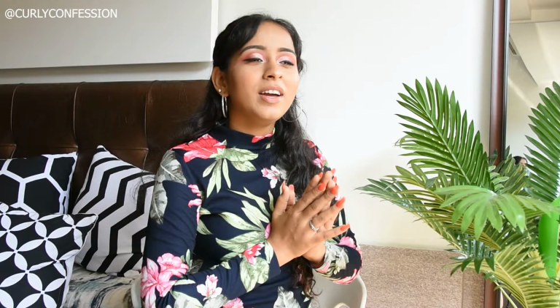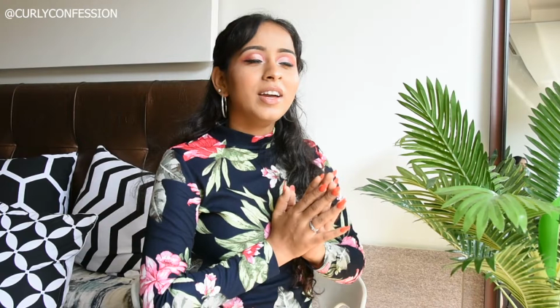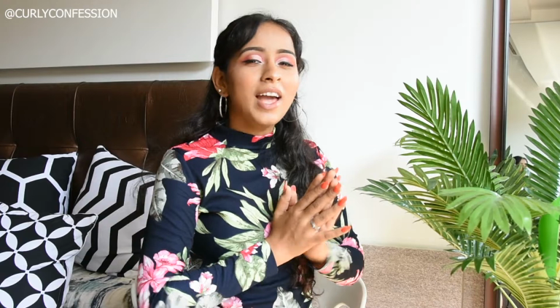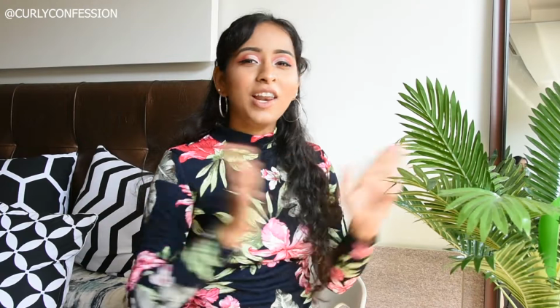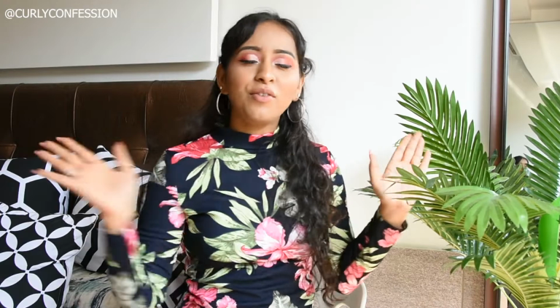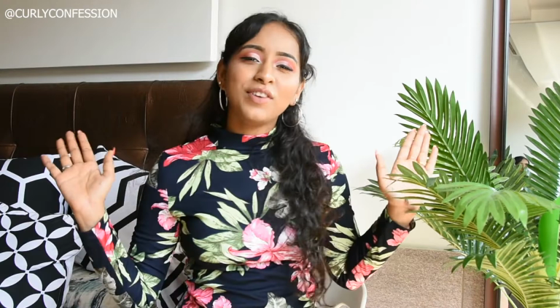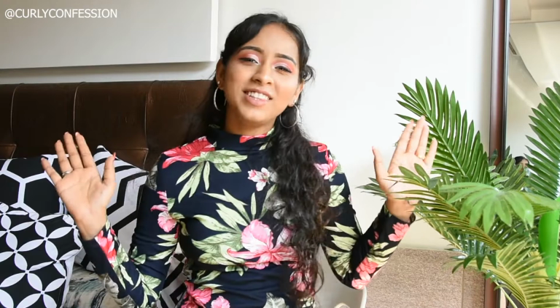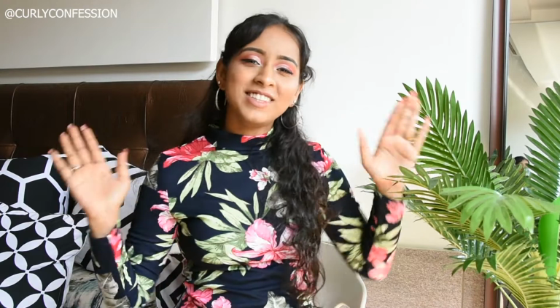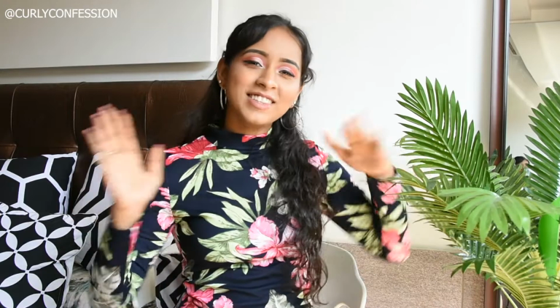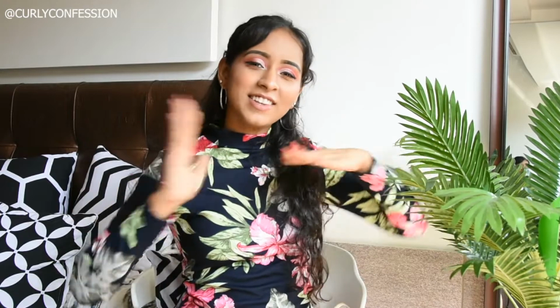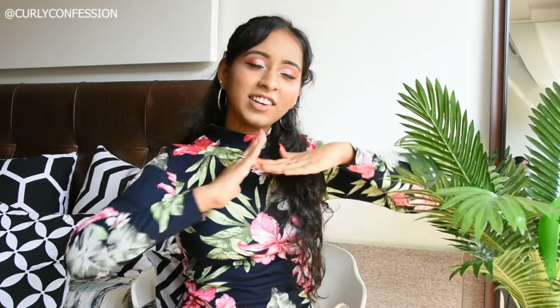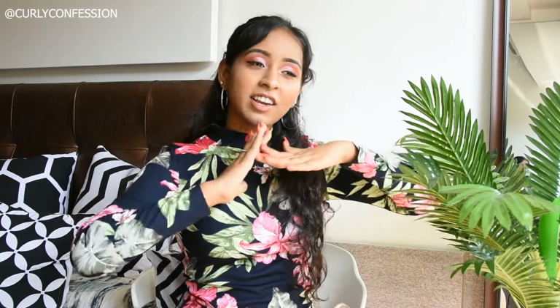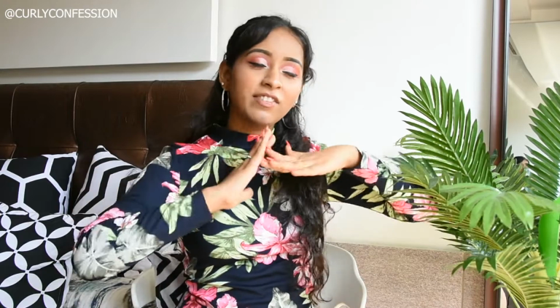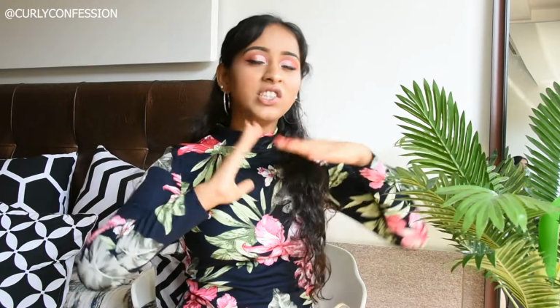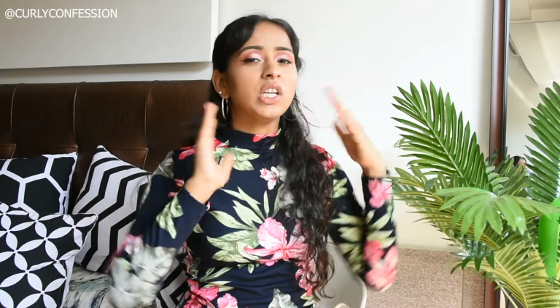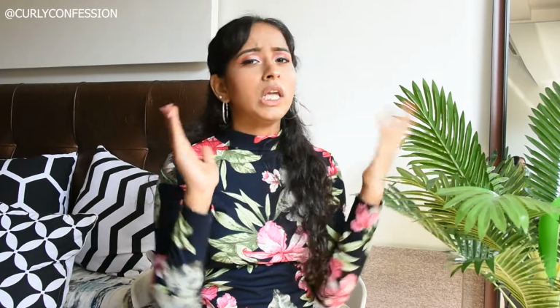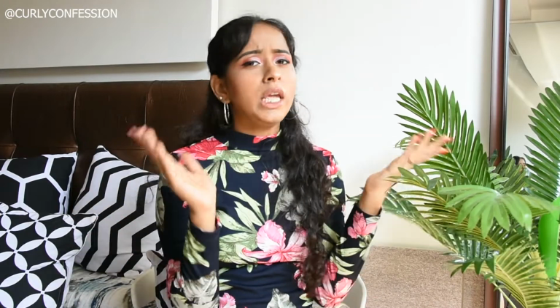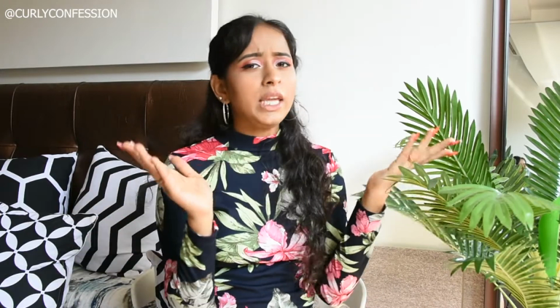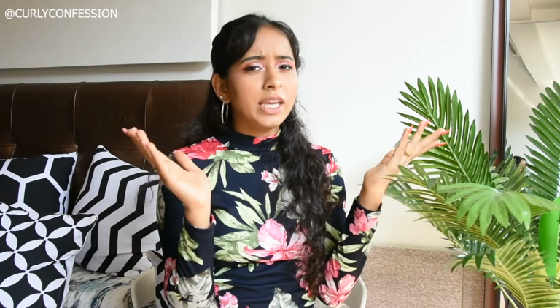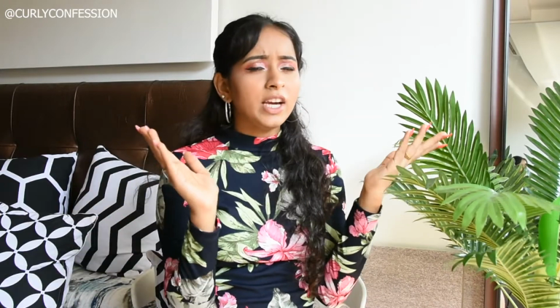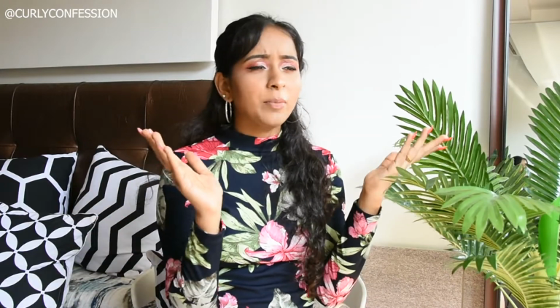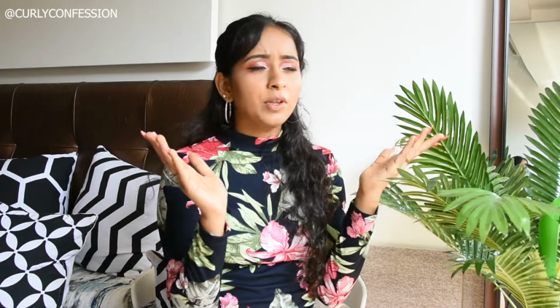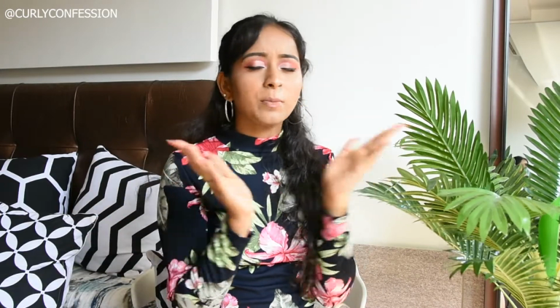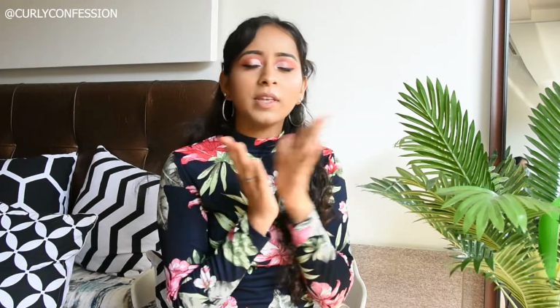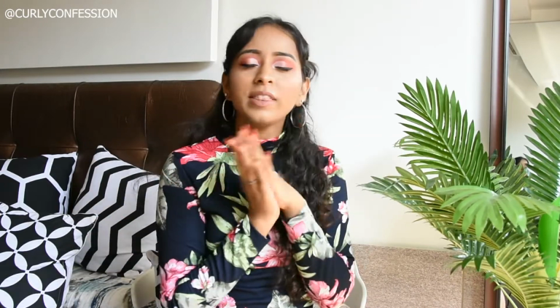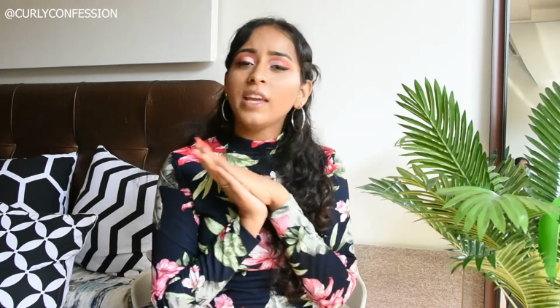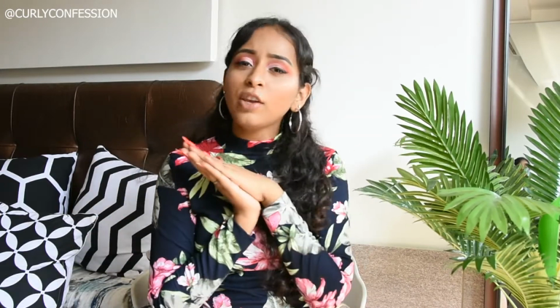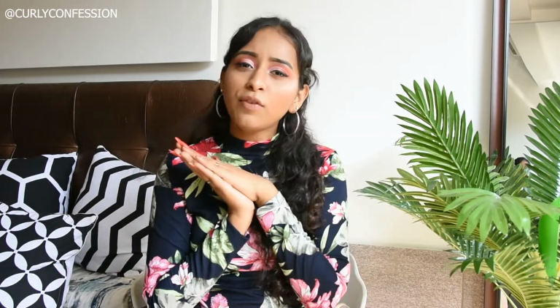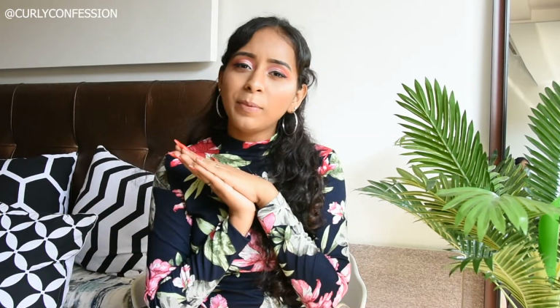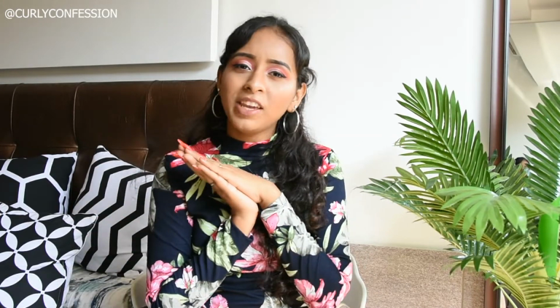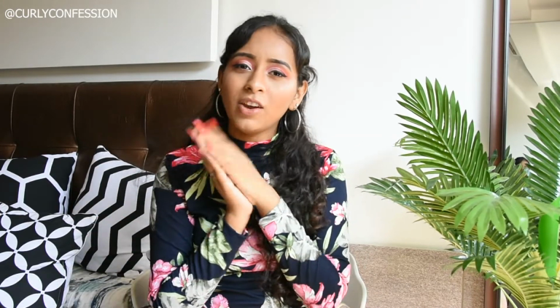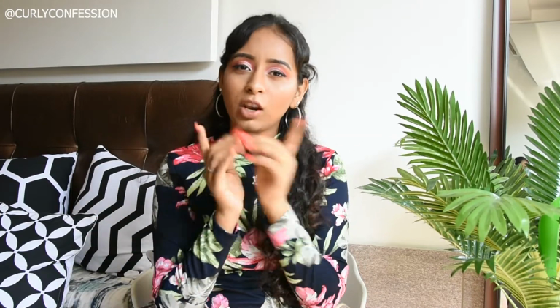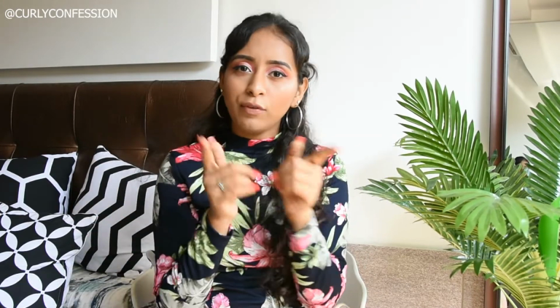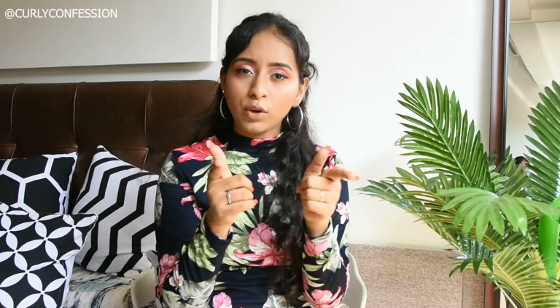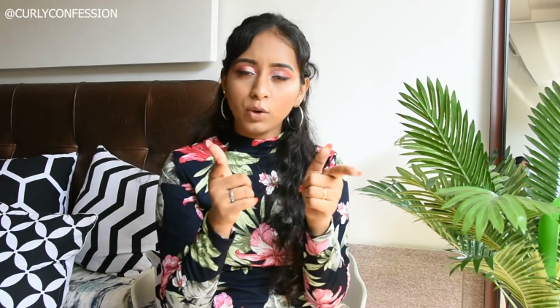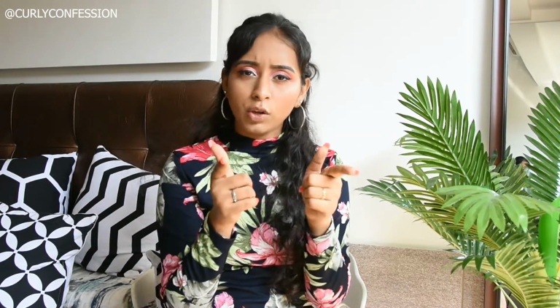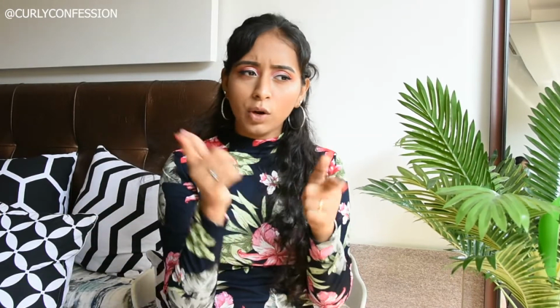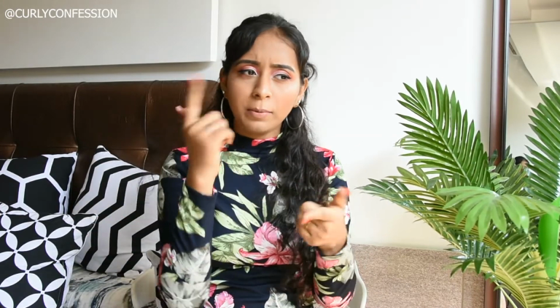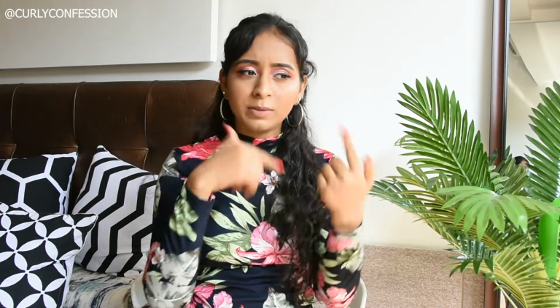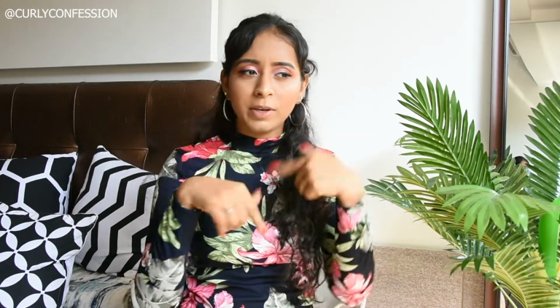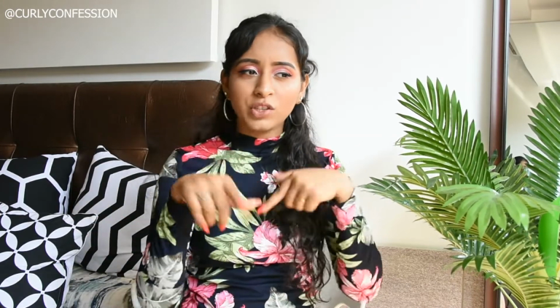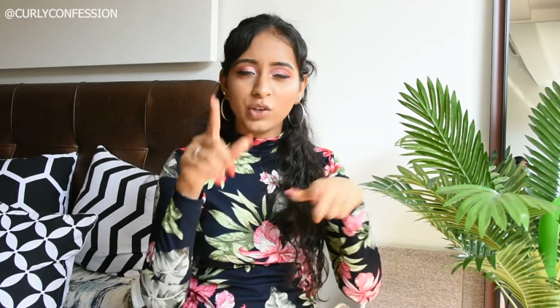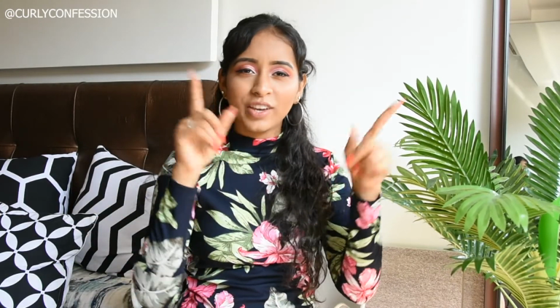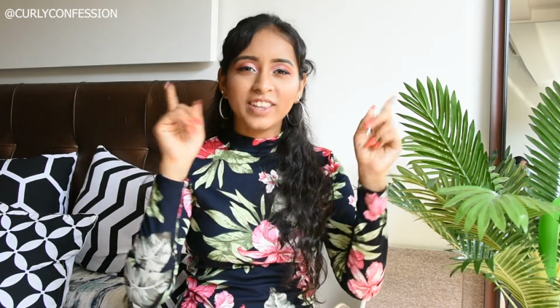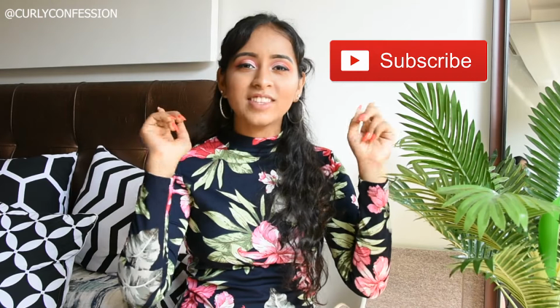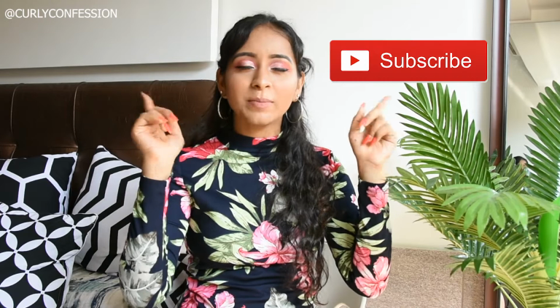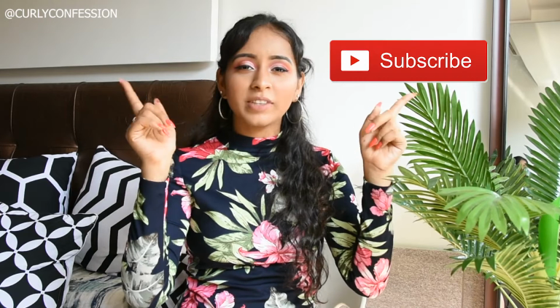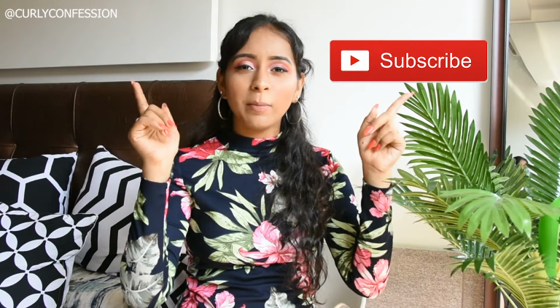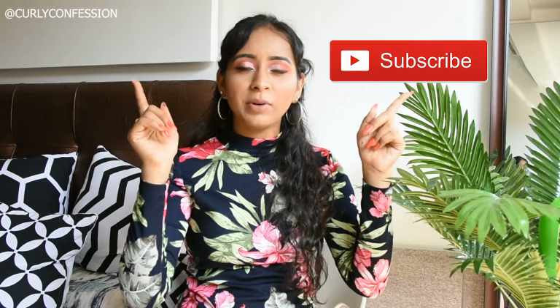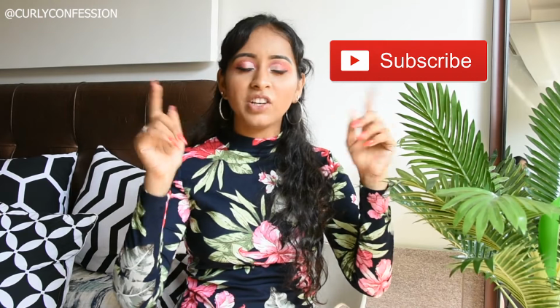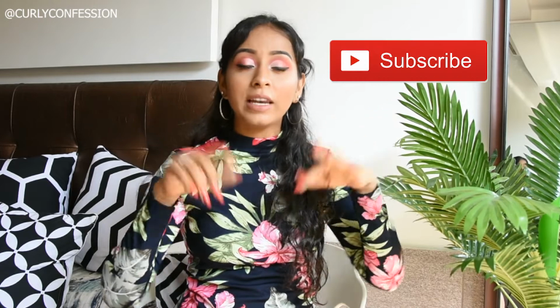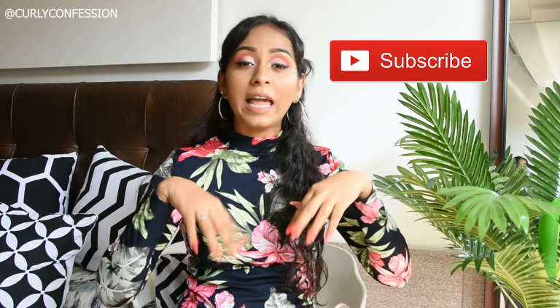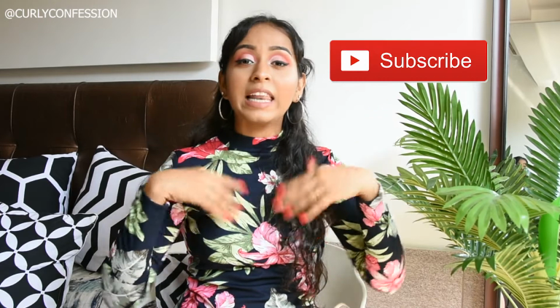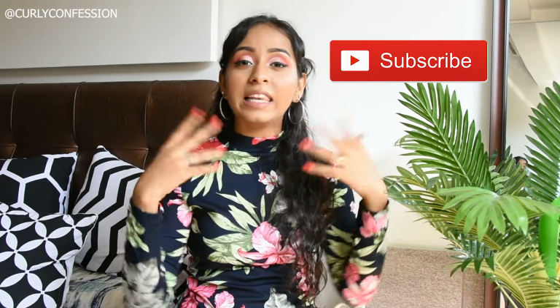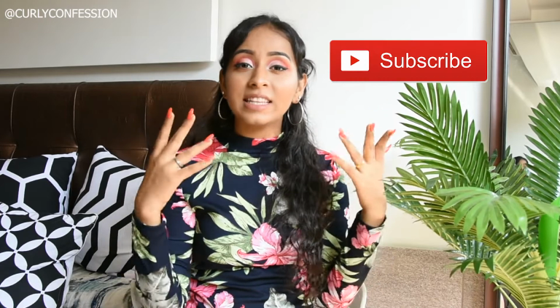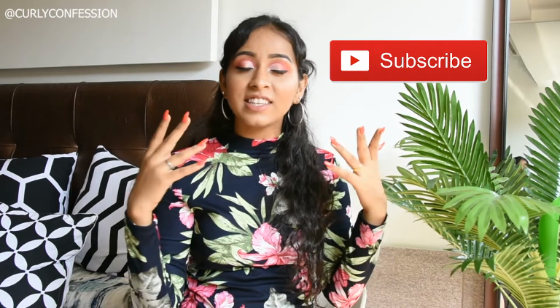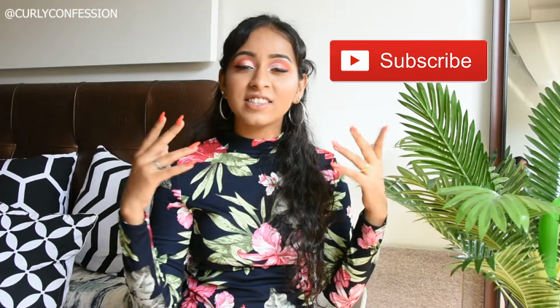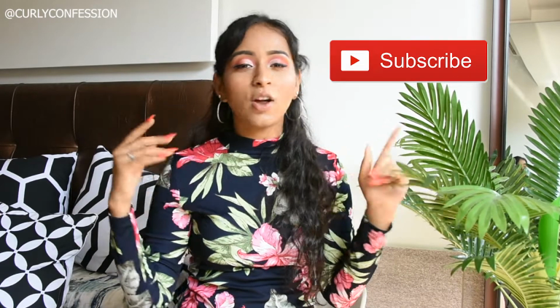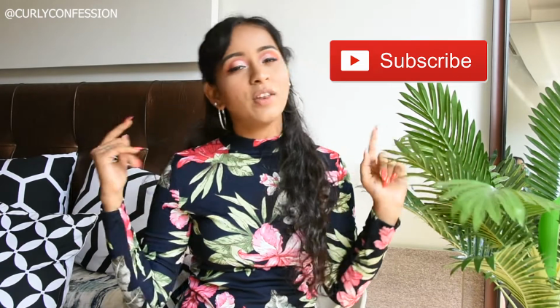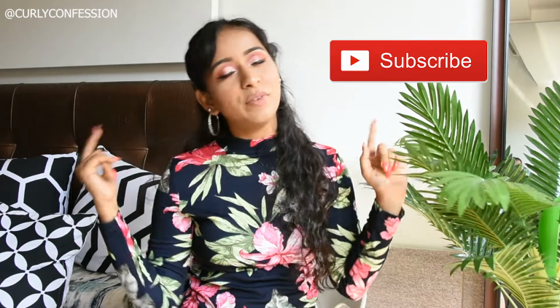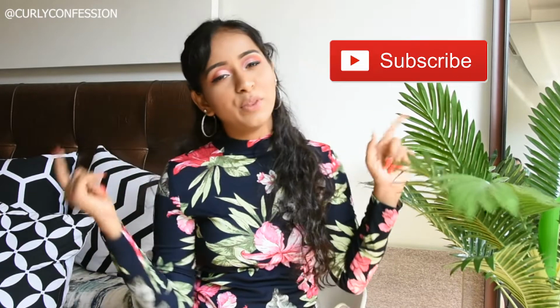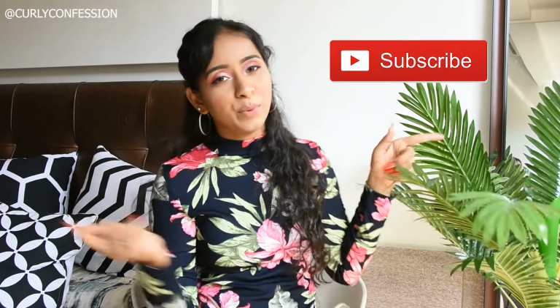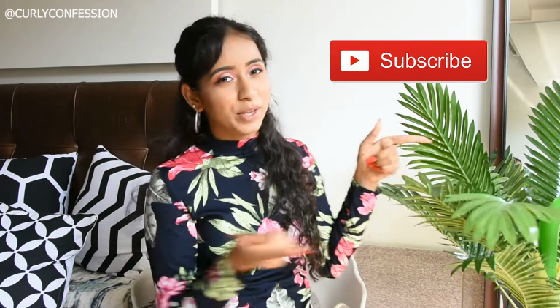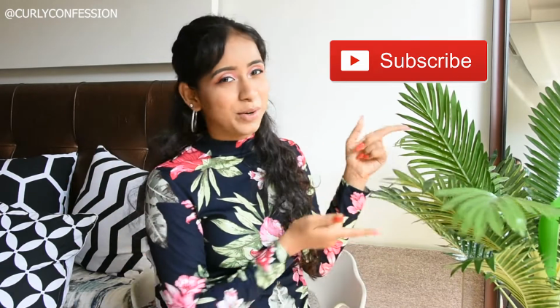Hello everyone, this is Kali Confection, also known as Arpita Gupta. Thank you for being here. If you're new here, please make sure you hit the subscribe button and let's get started with the video.